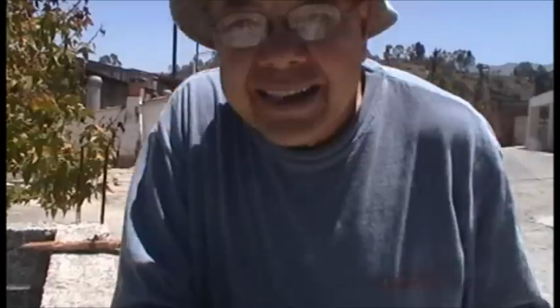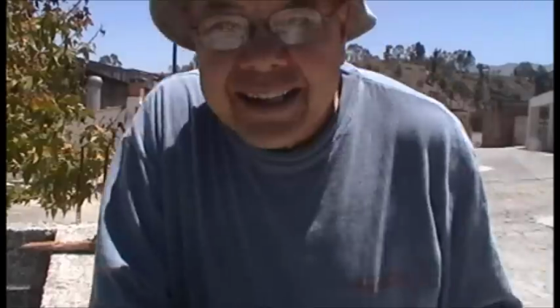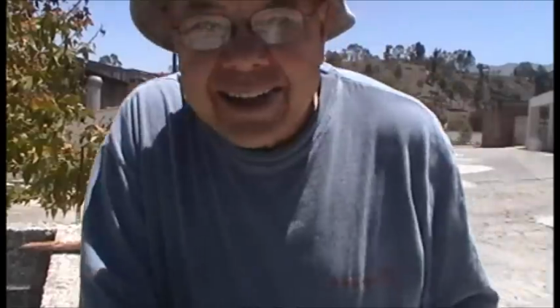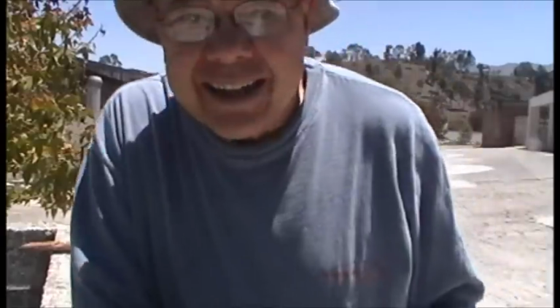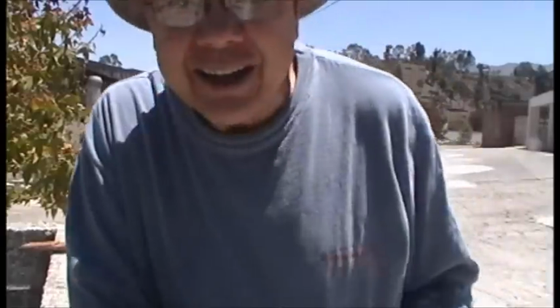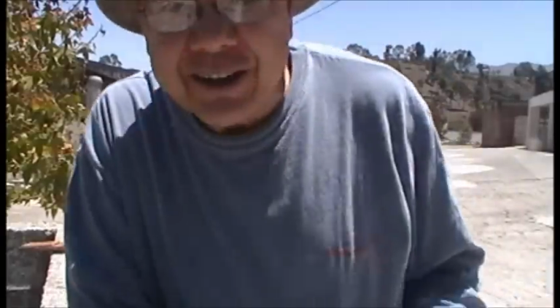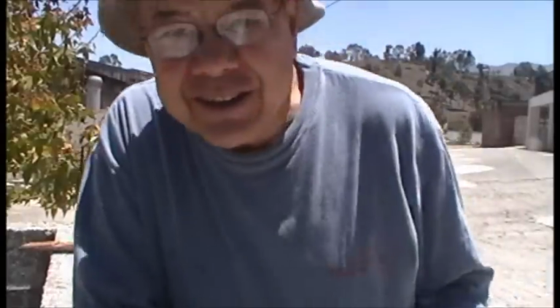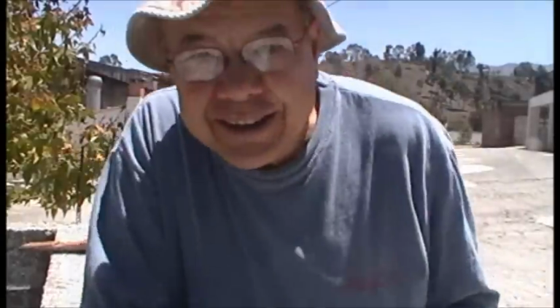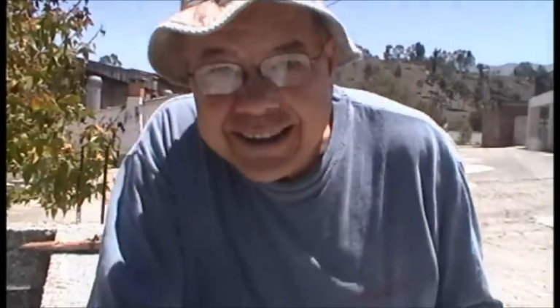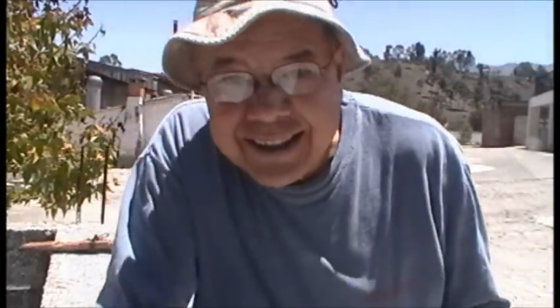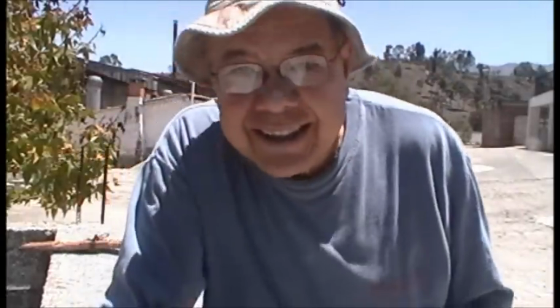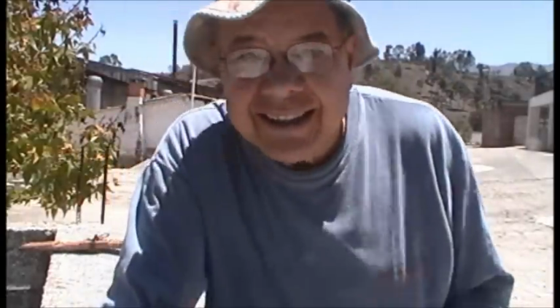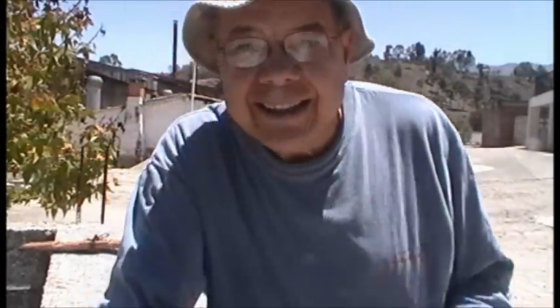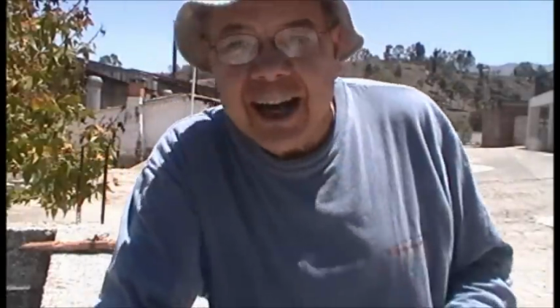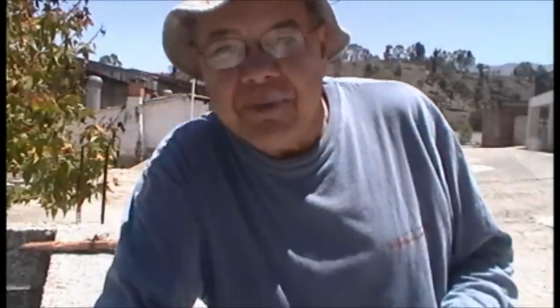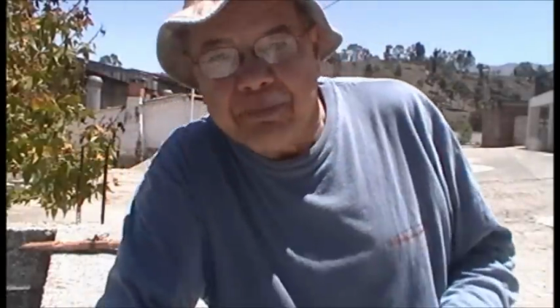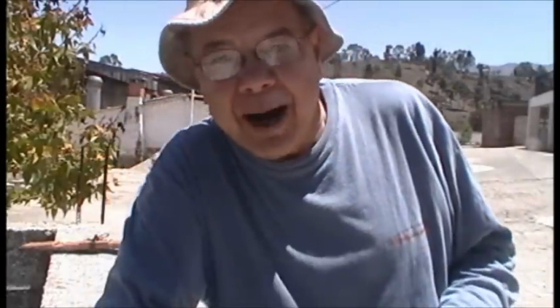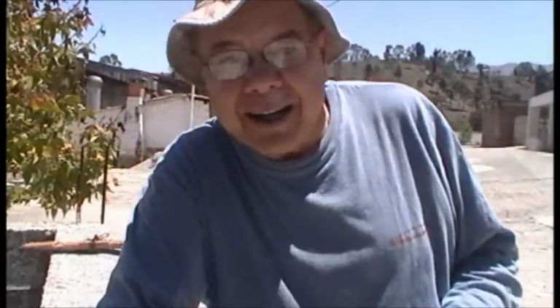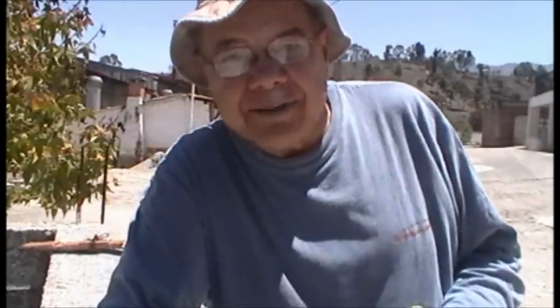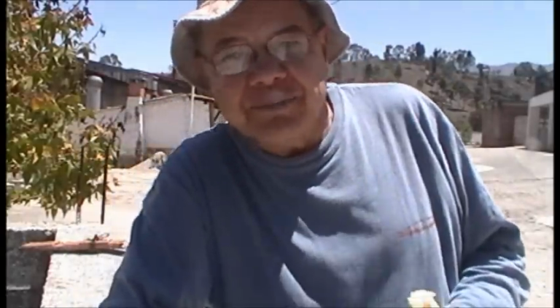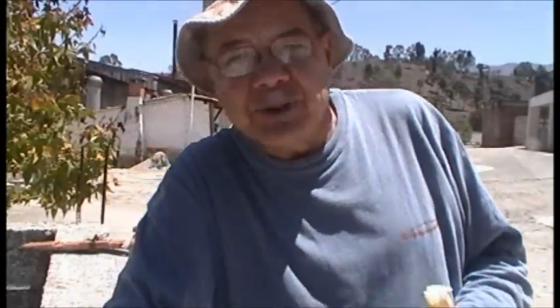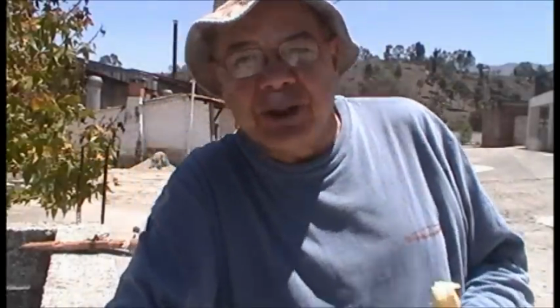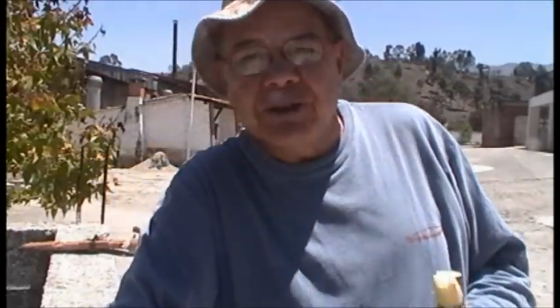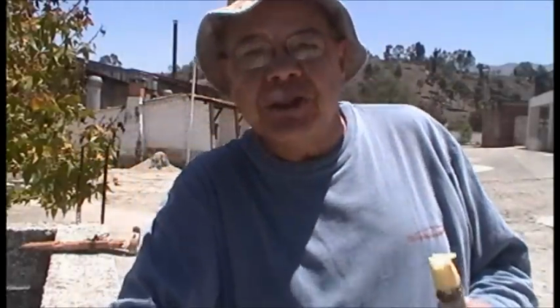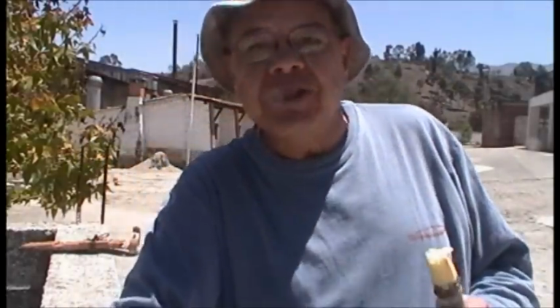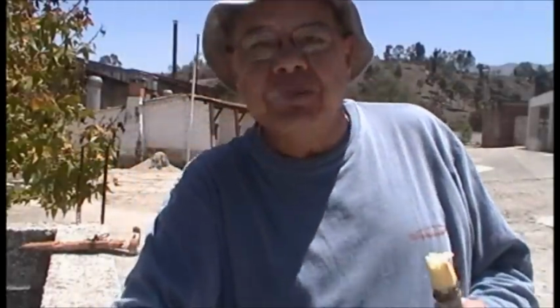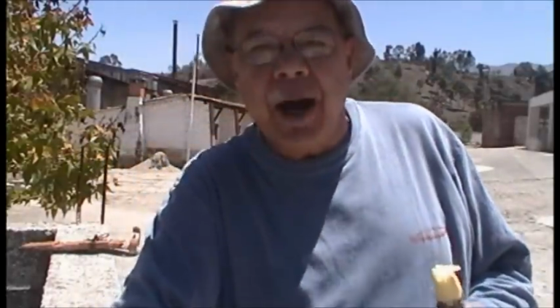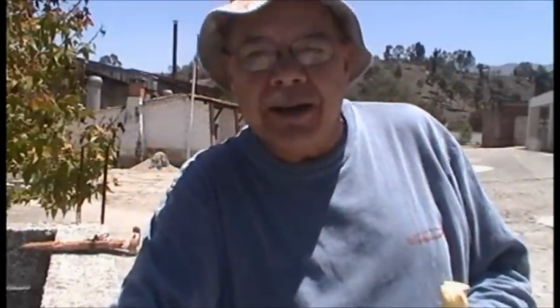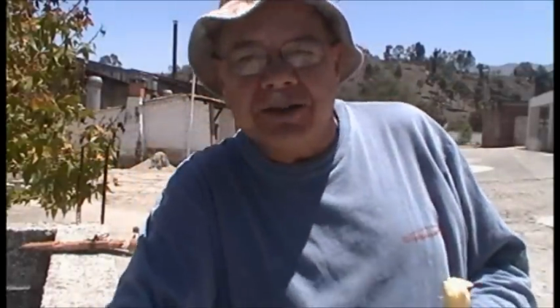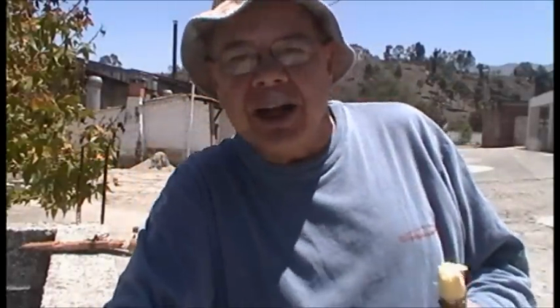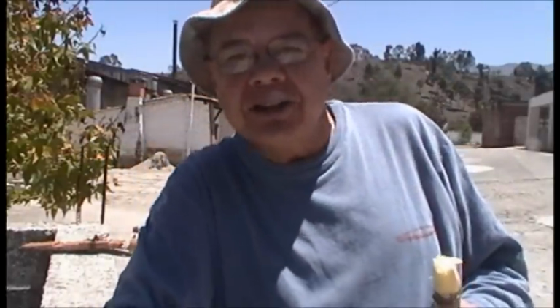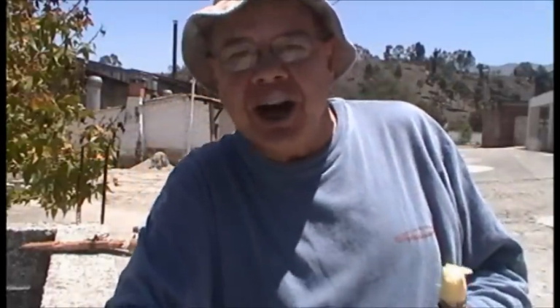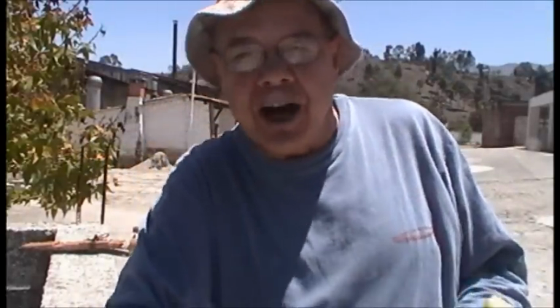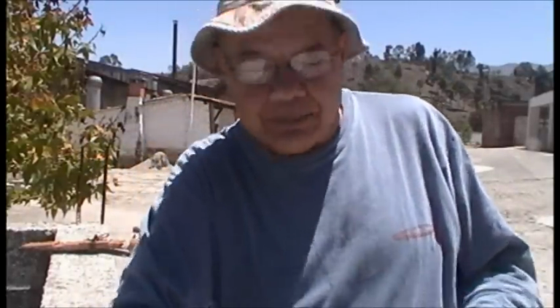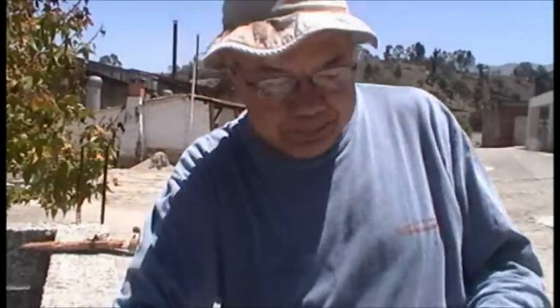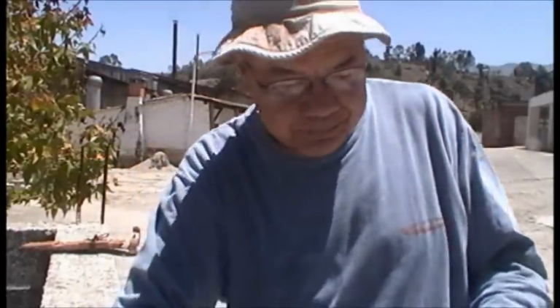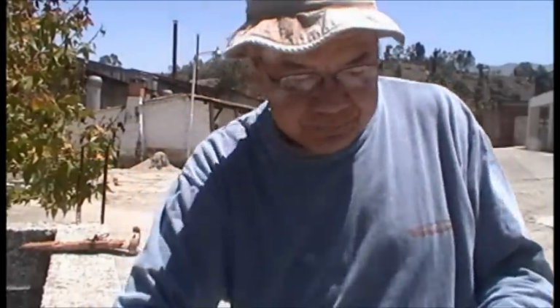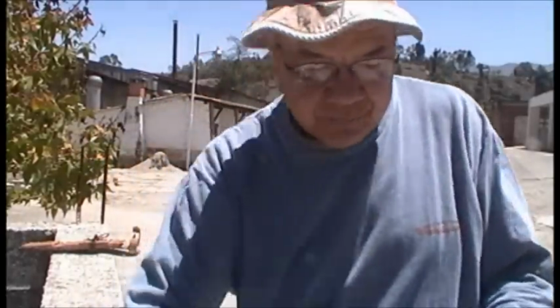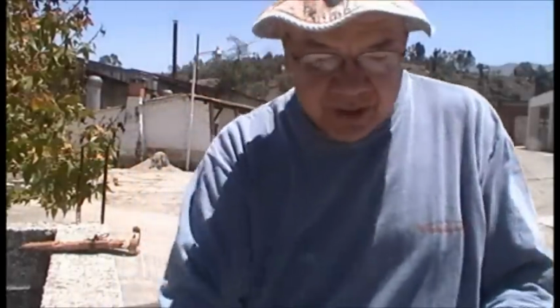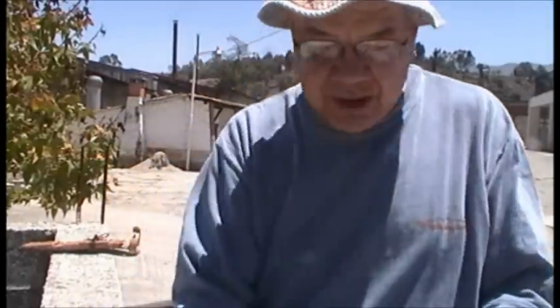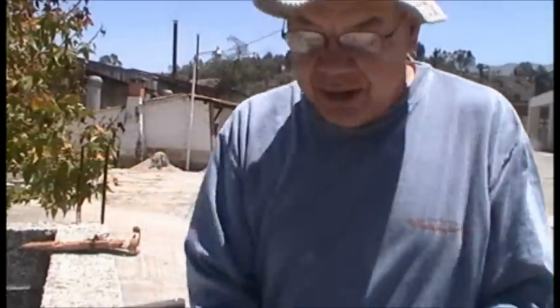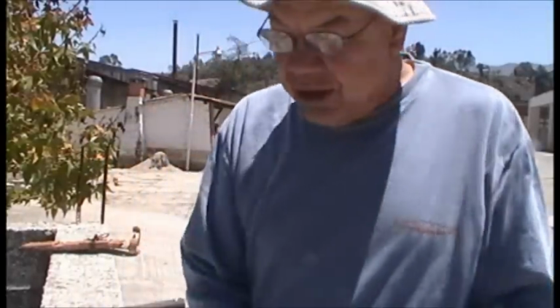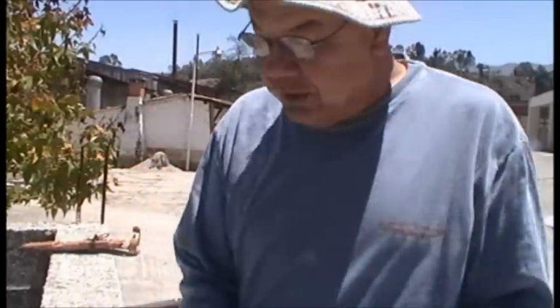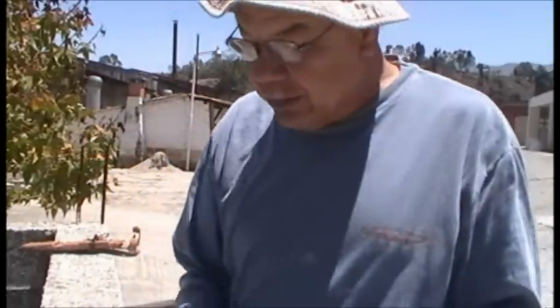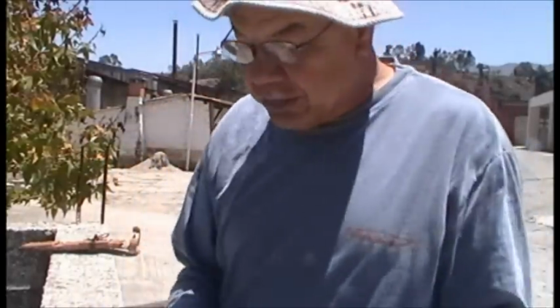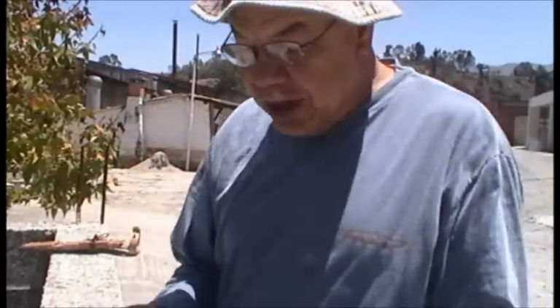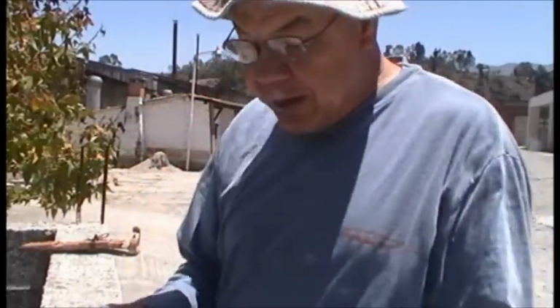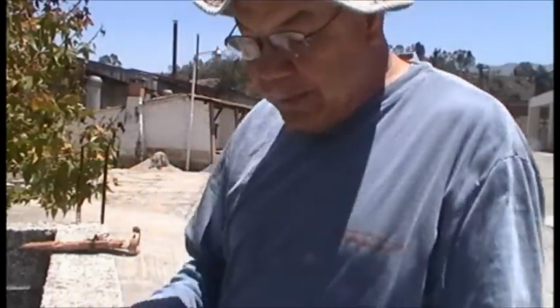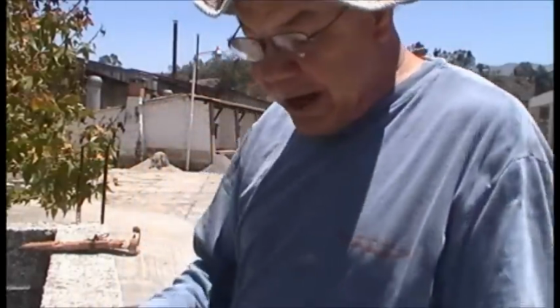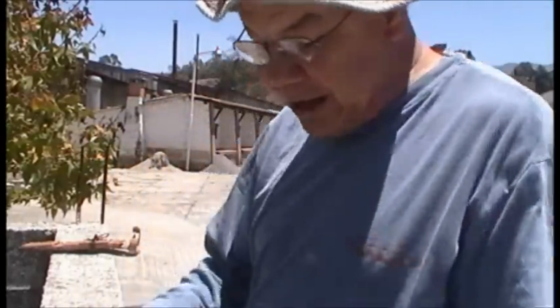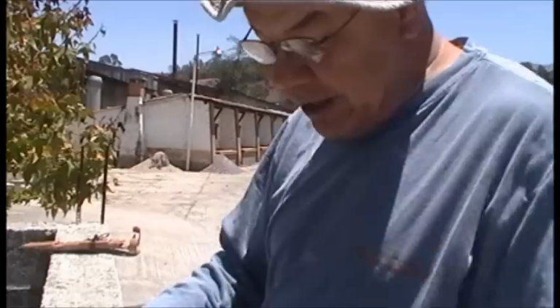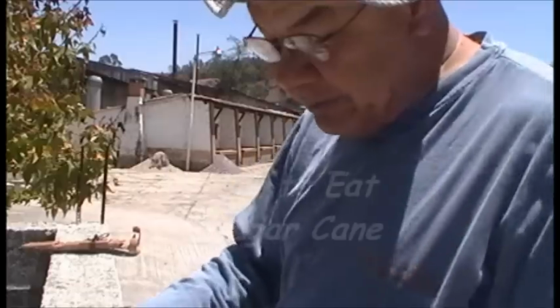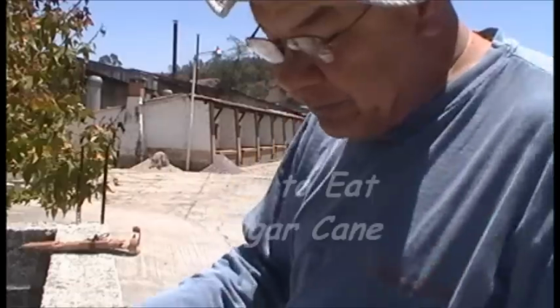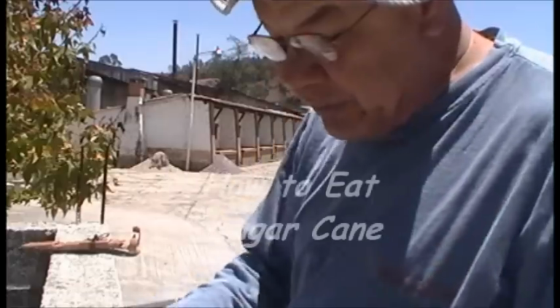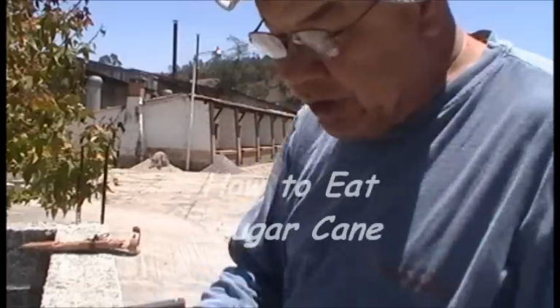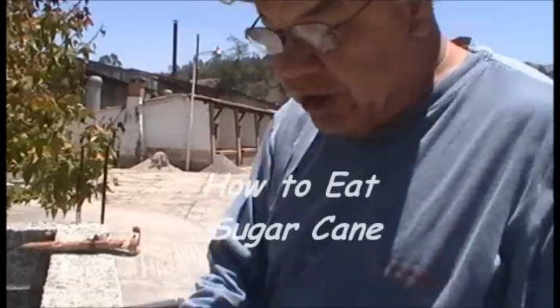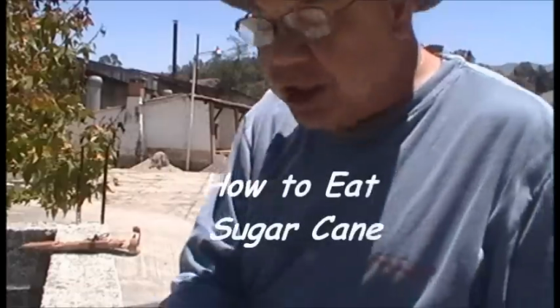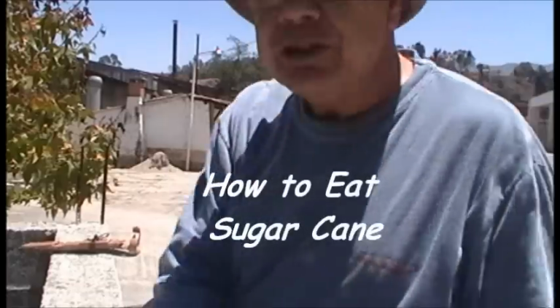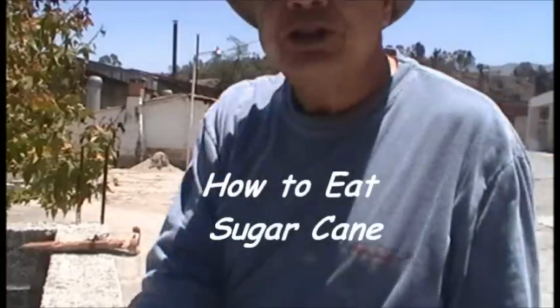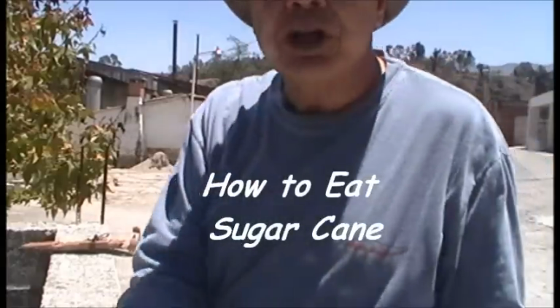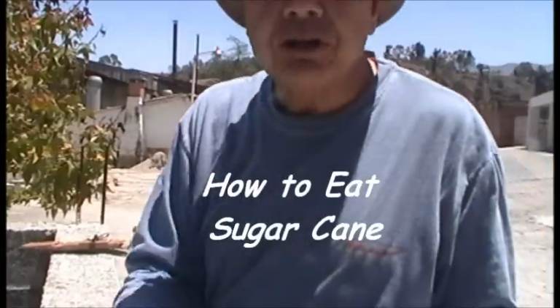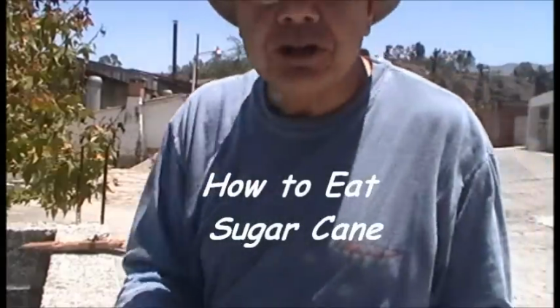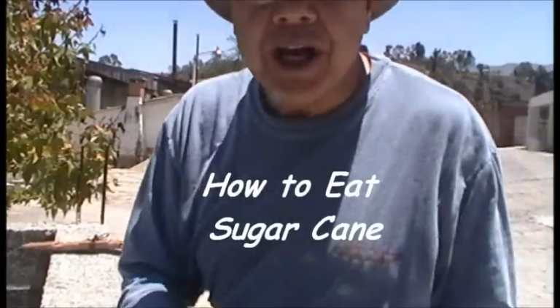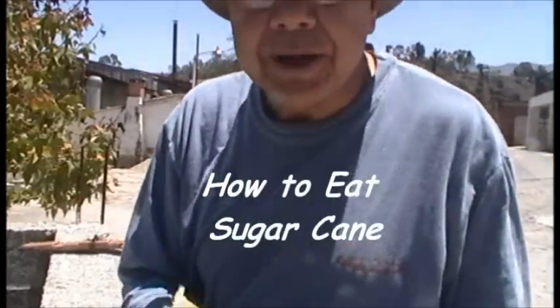Hello, I'm Mike, NoStressMike.com. I'm going to talk about eating sugar cane.